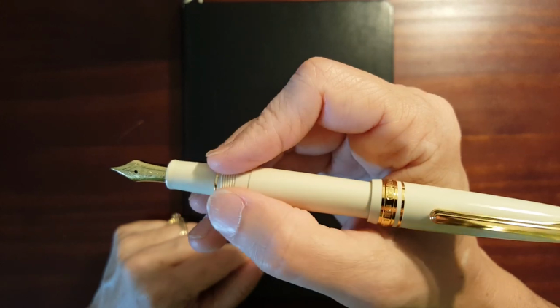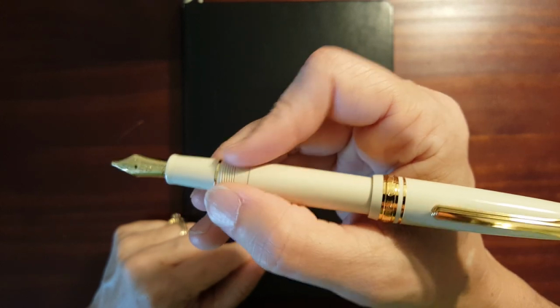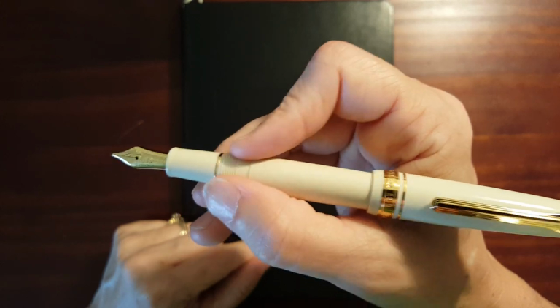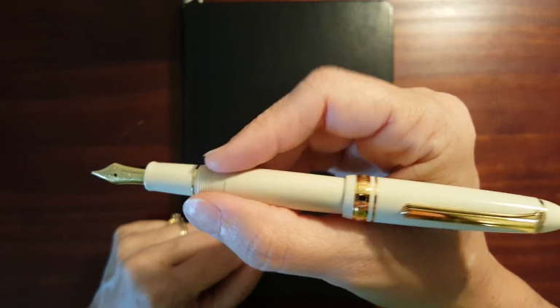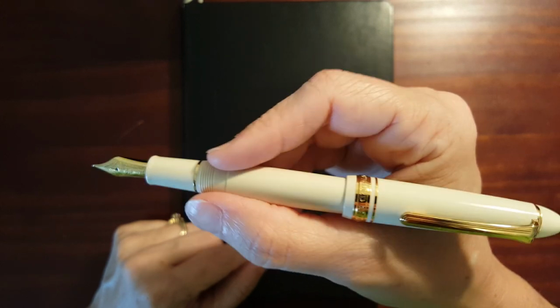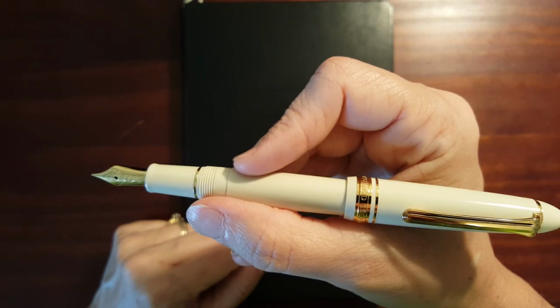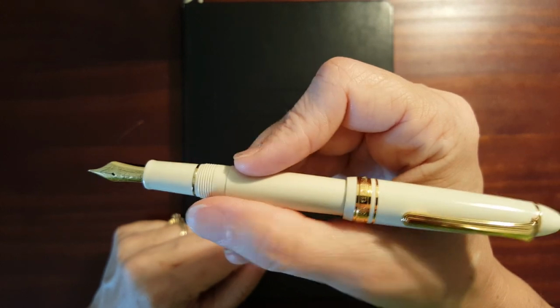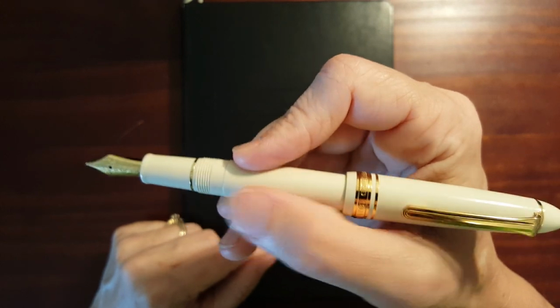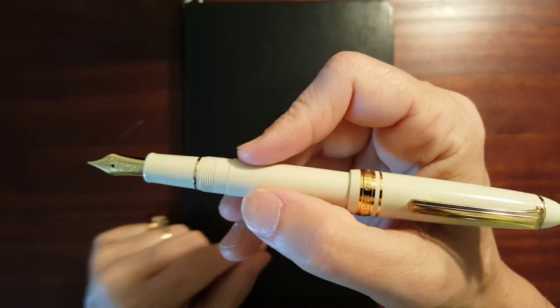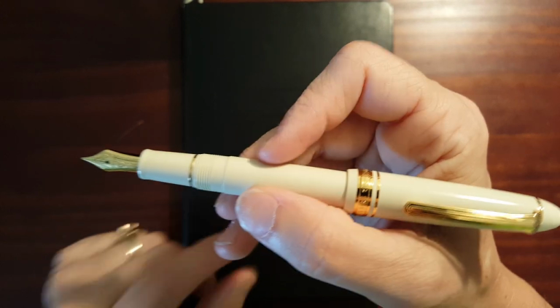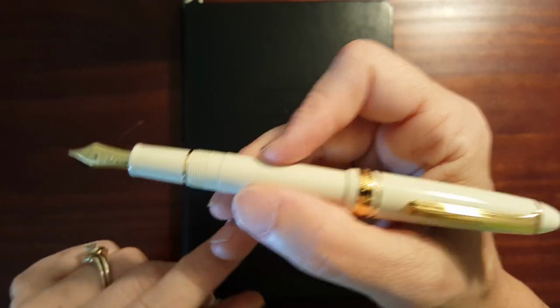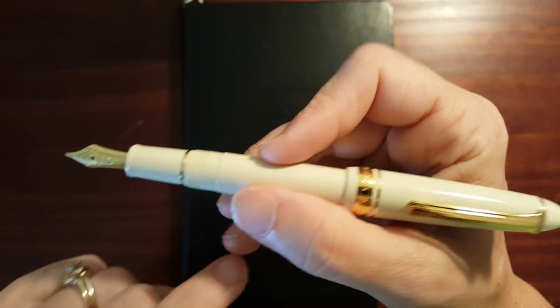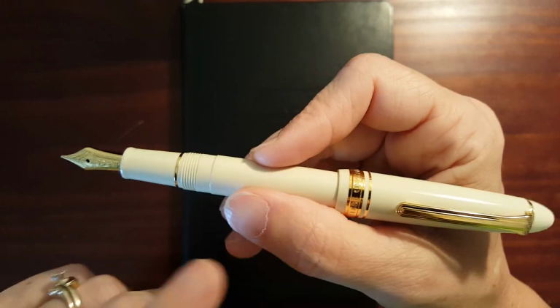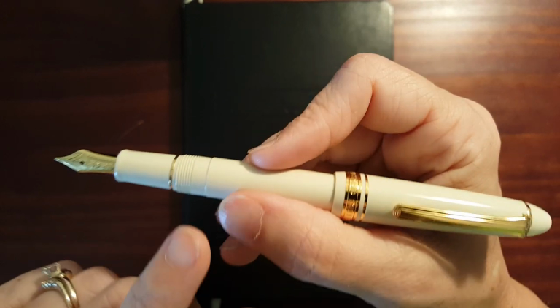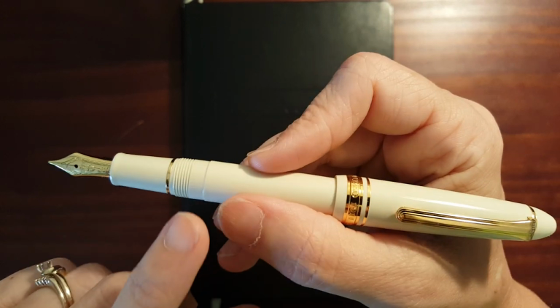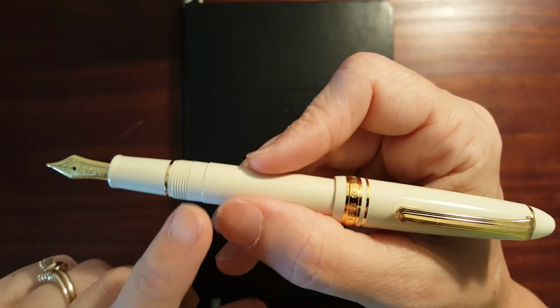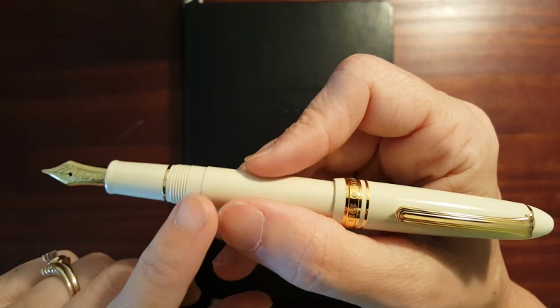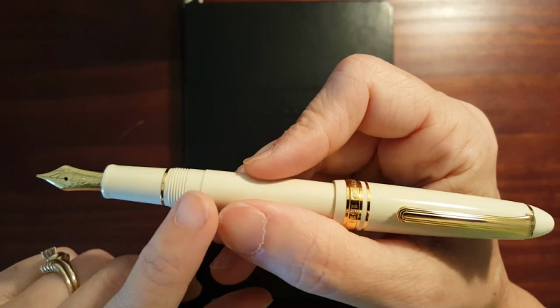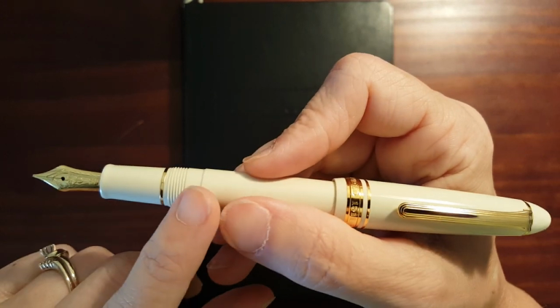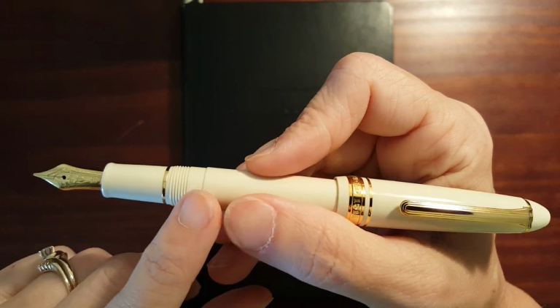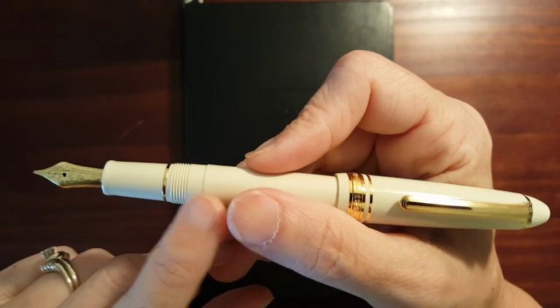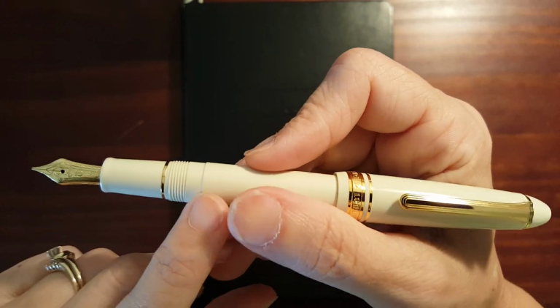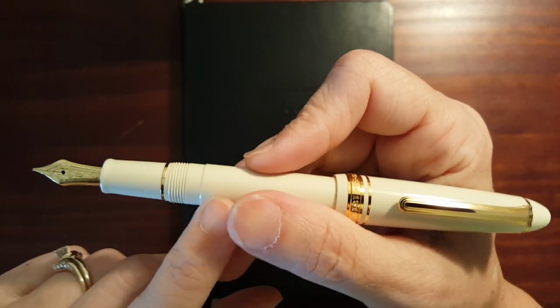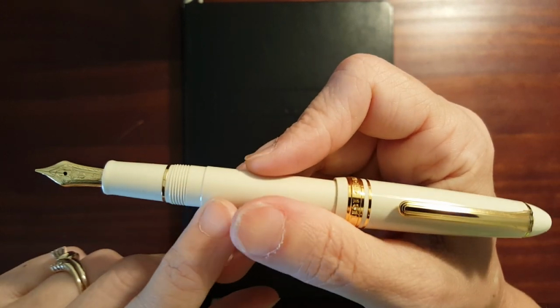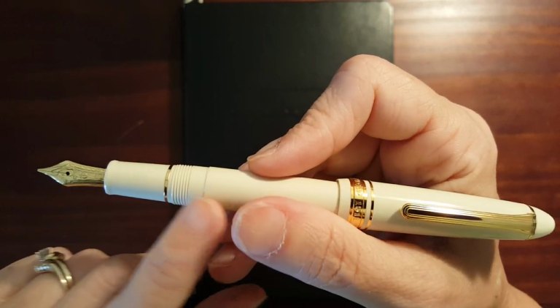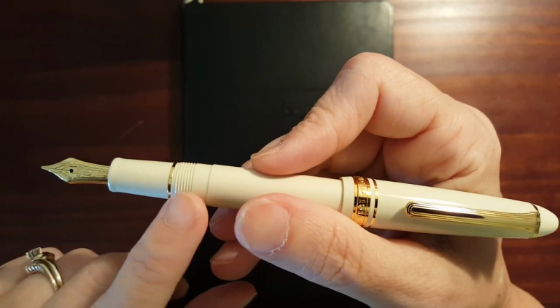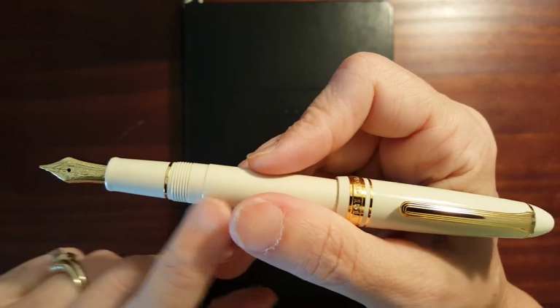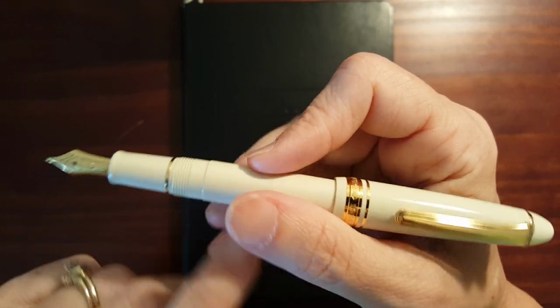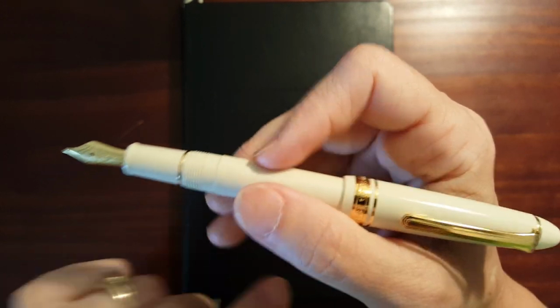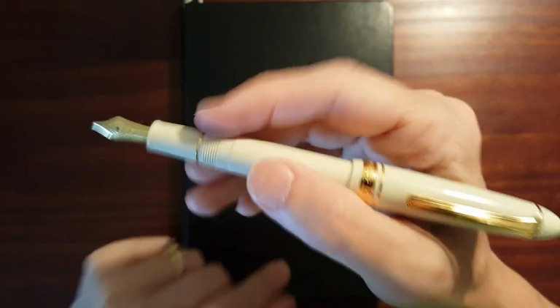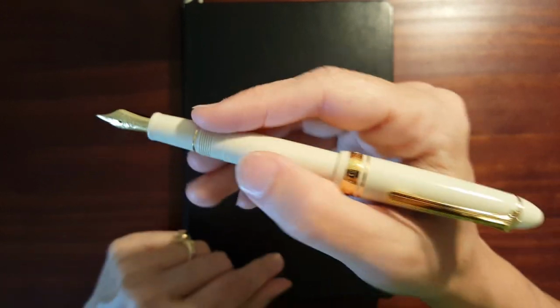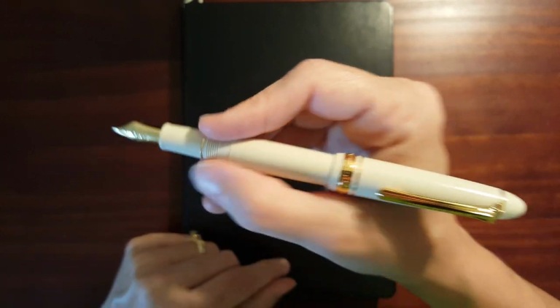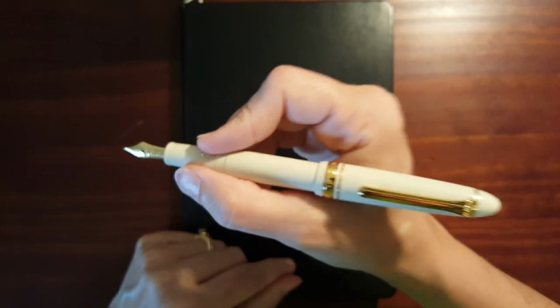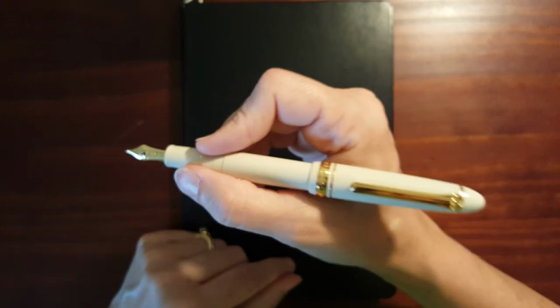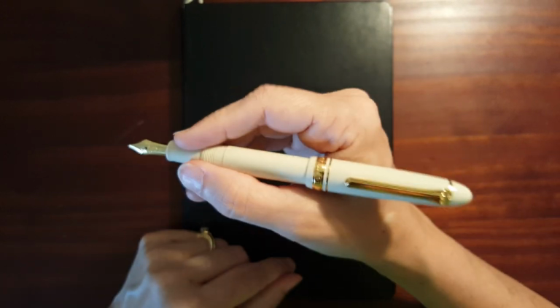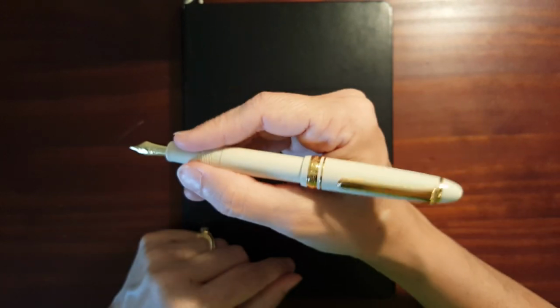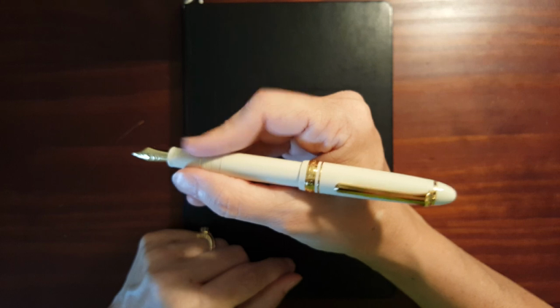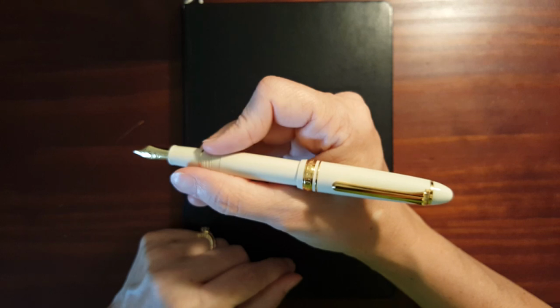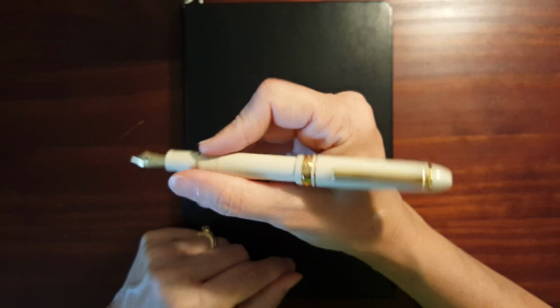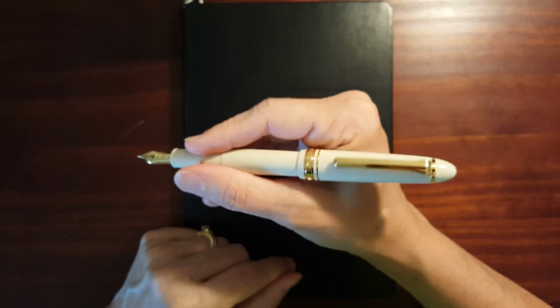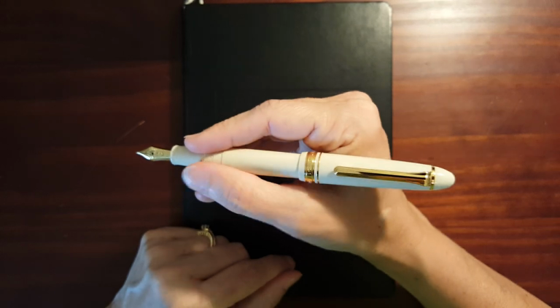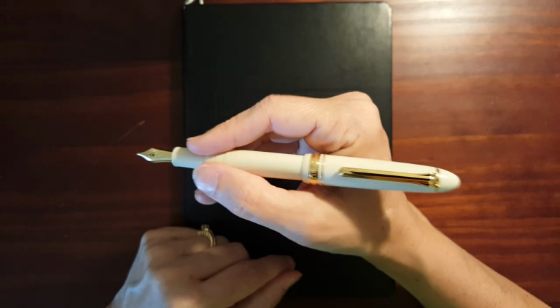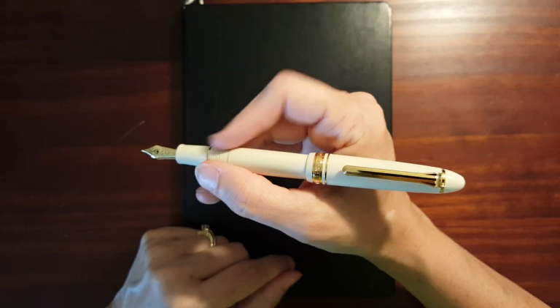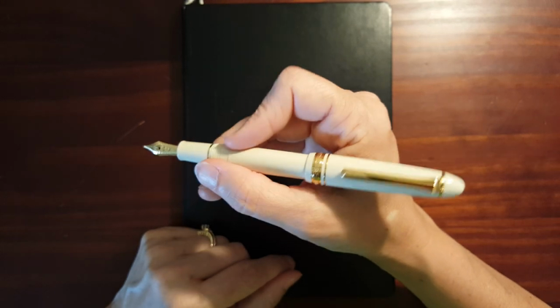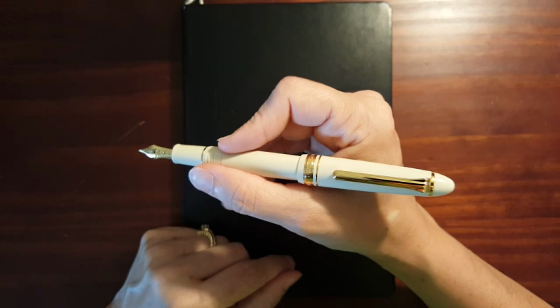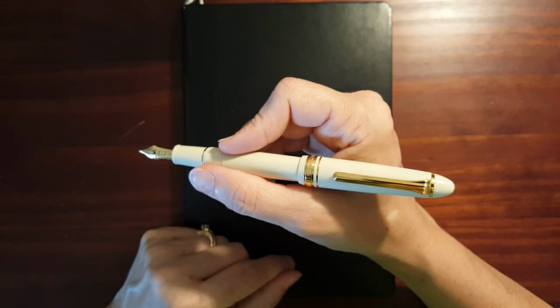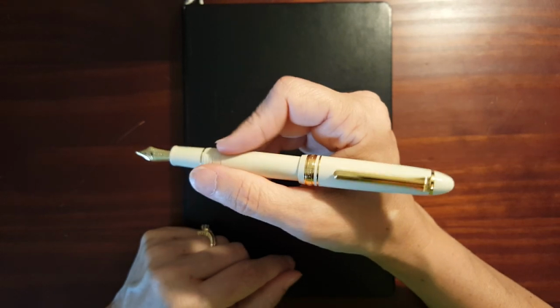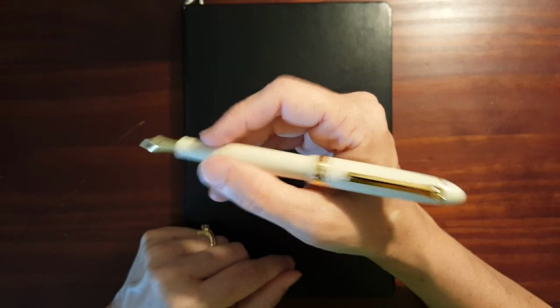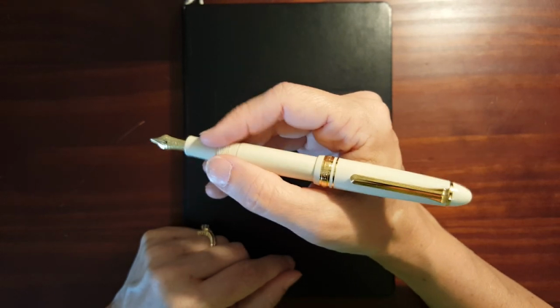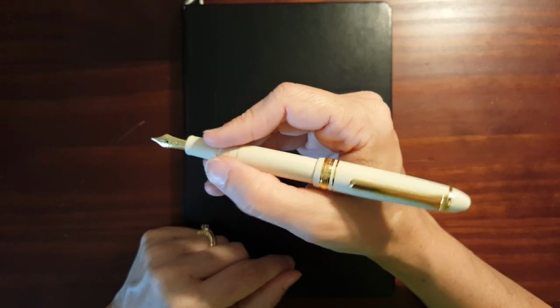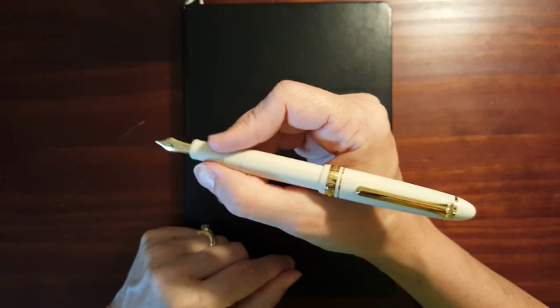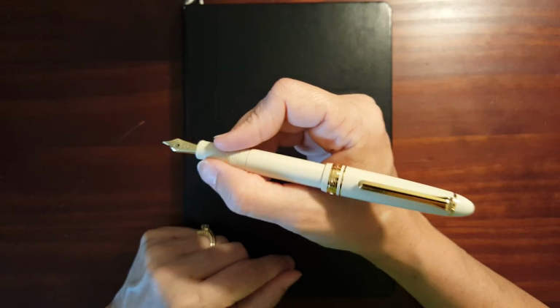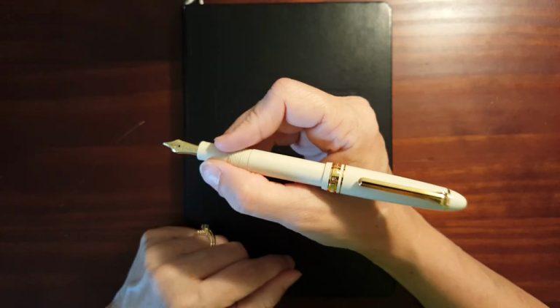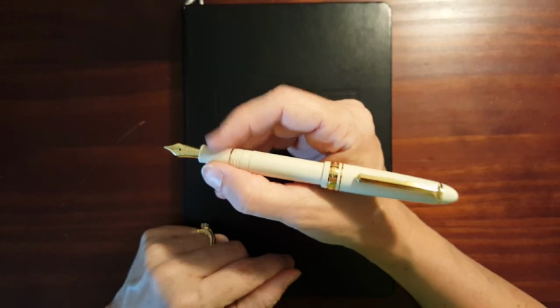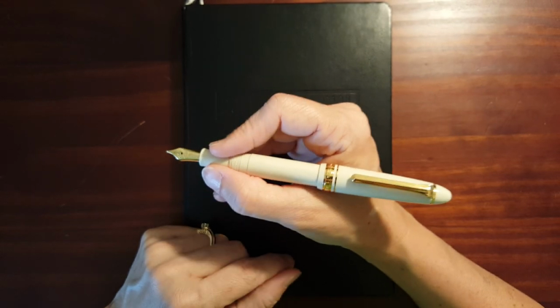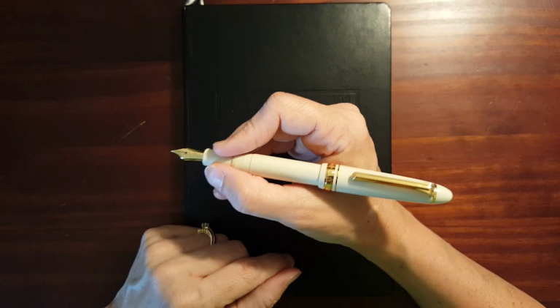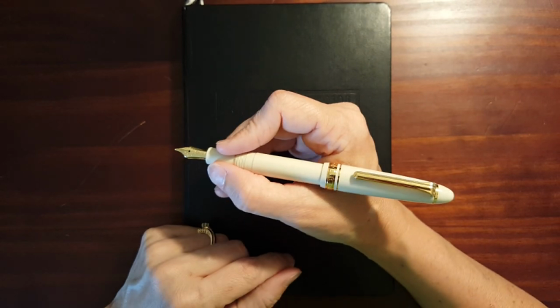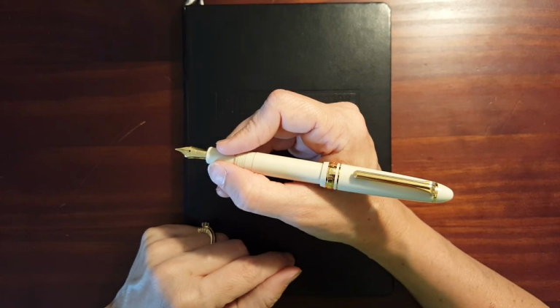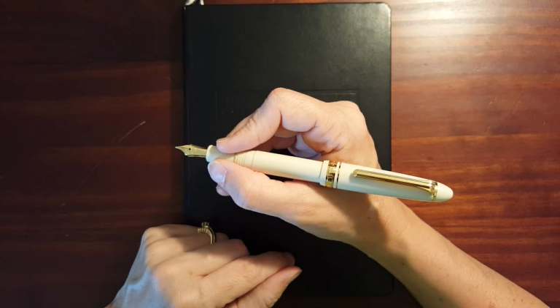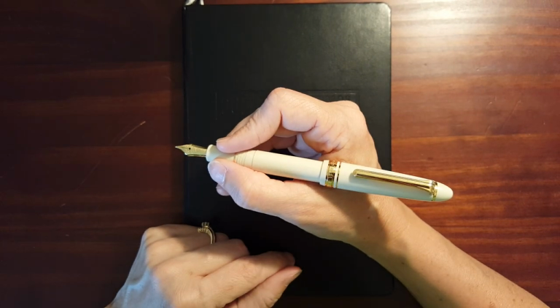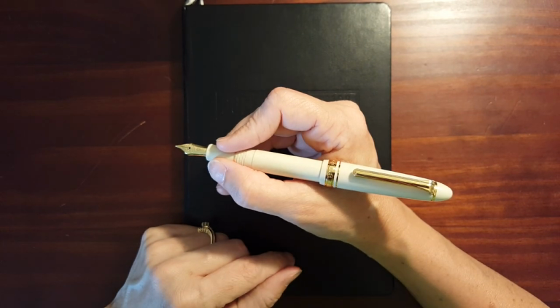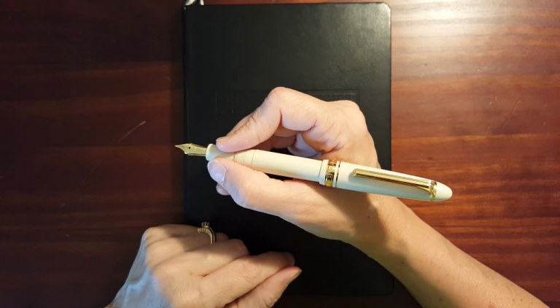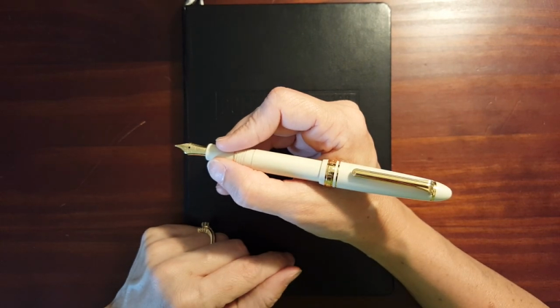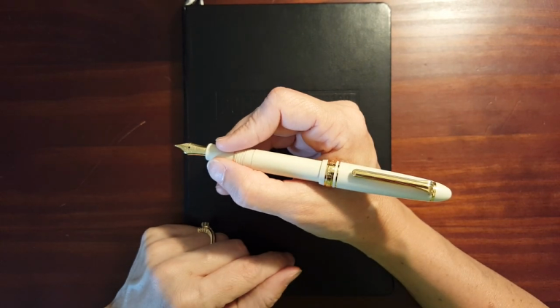I like the shape of the section. The threads — you just can't hardly feel them. They're not uncomfortable at all. There's a tiny little step that is no problem at all.